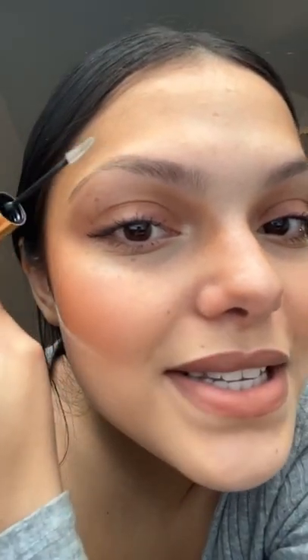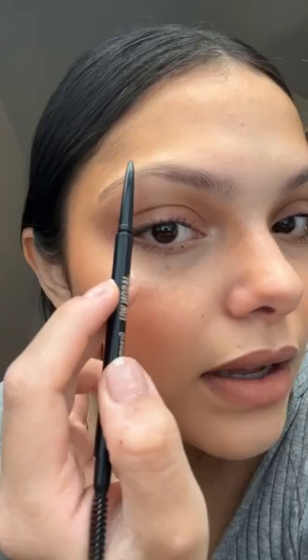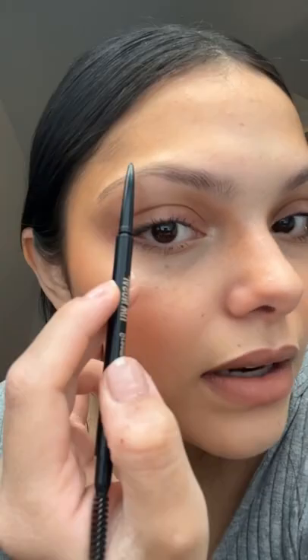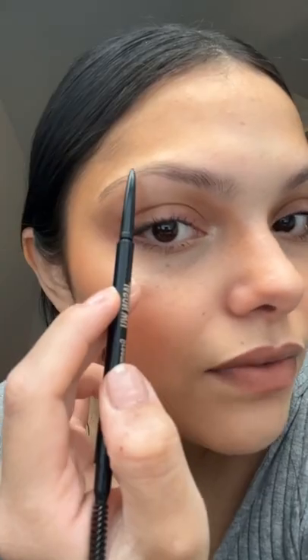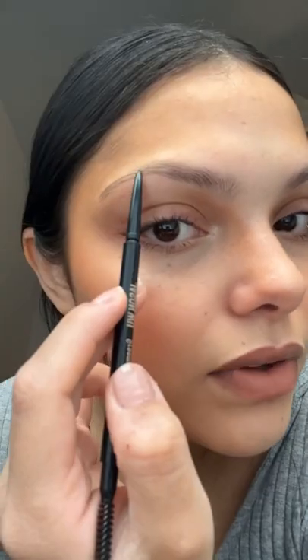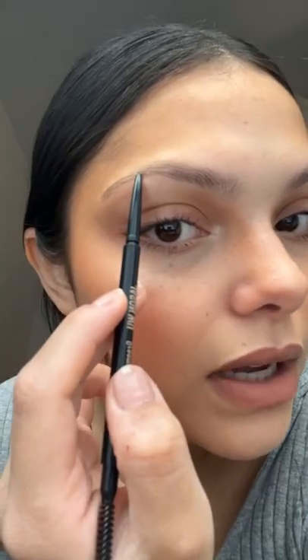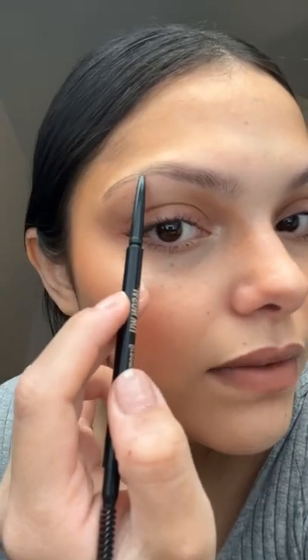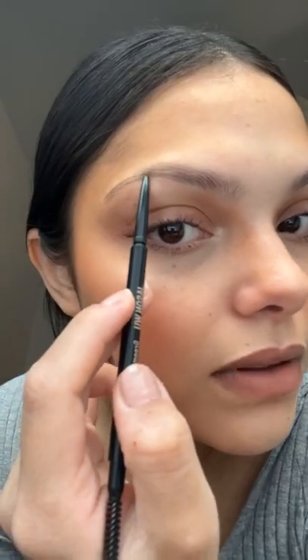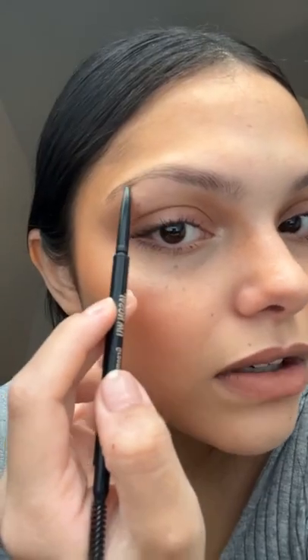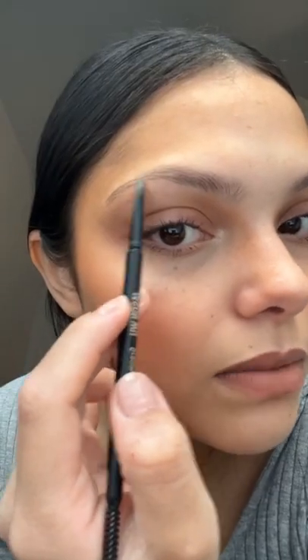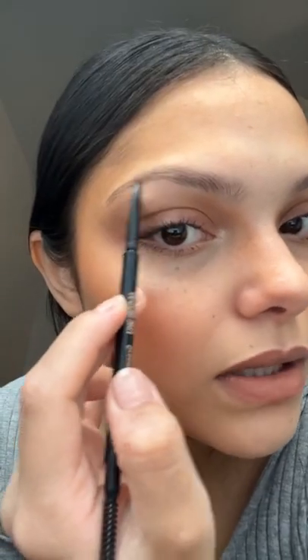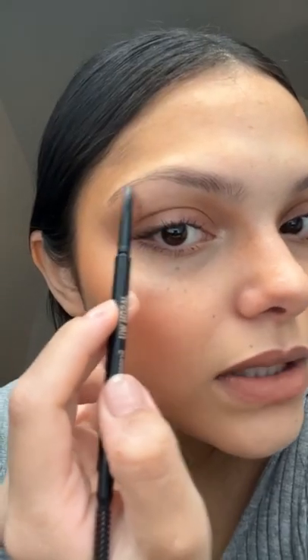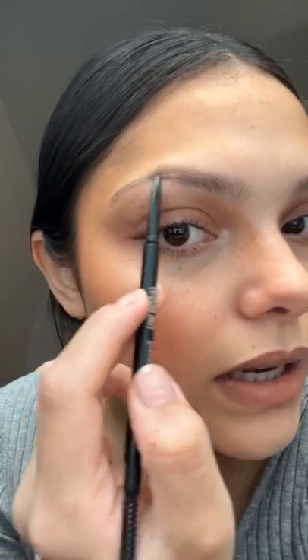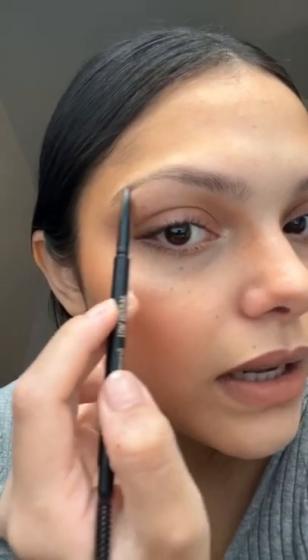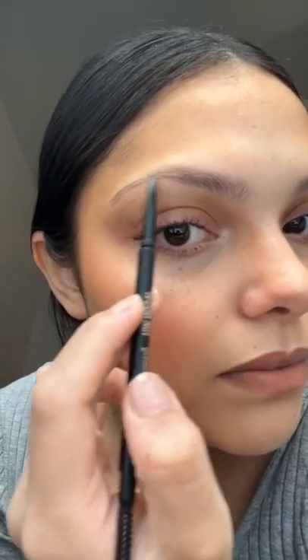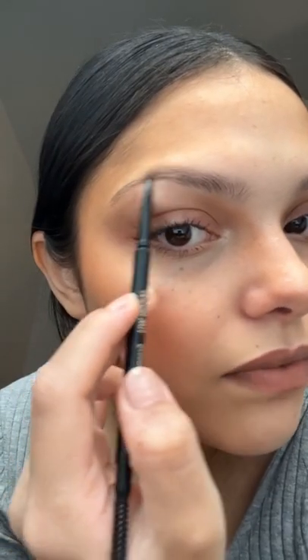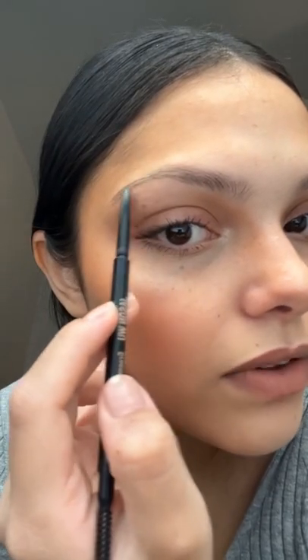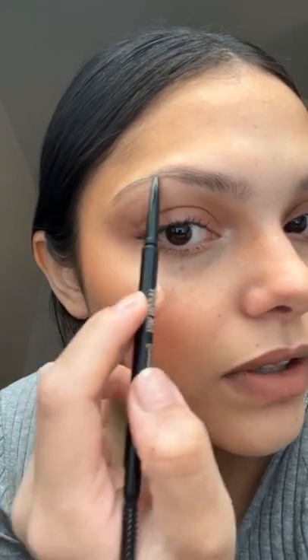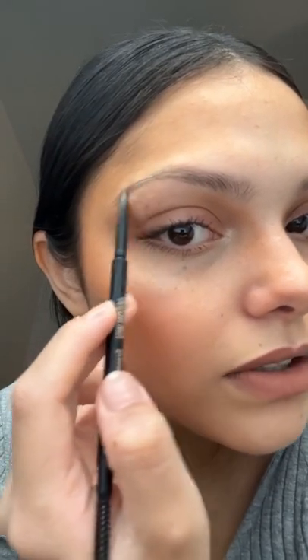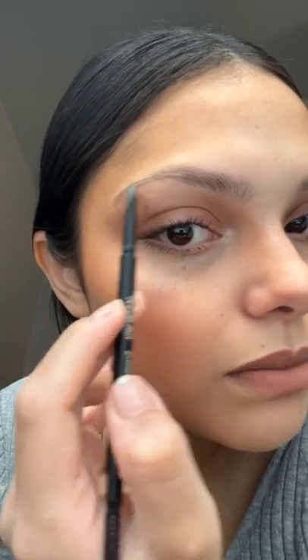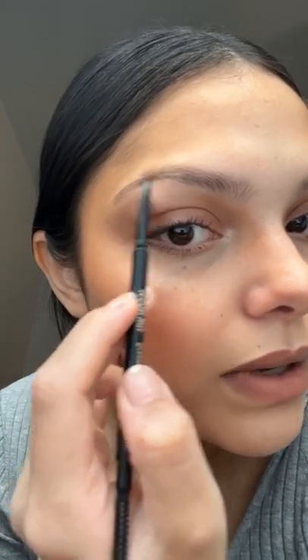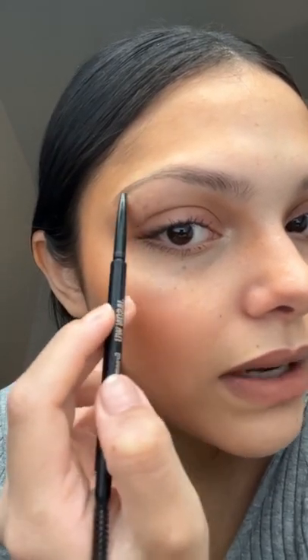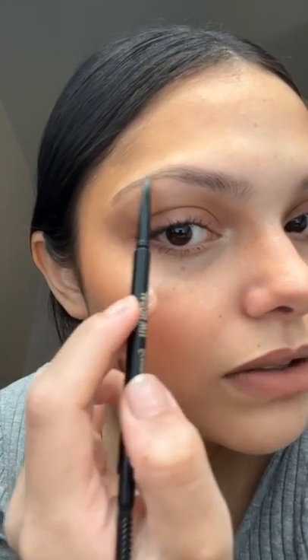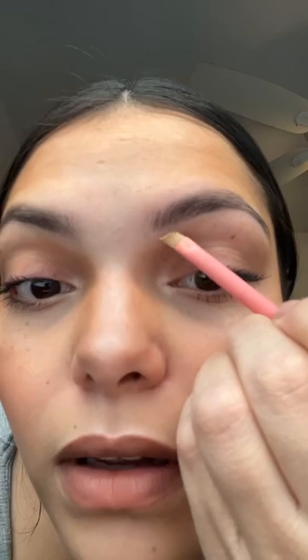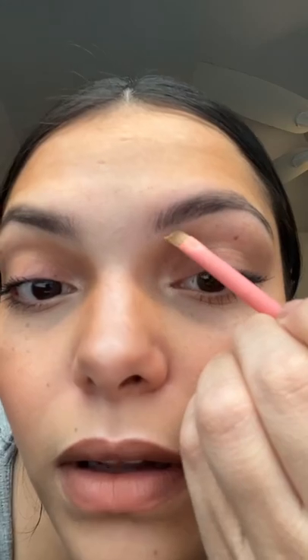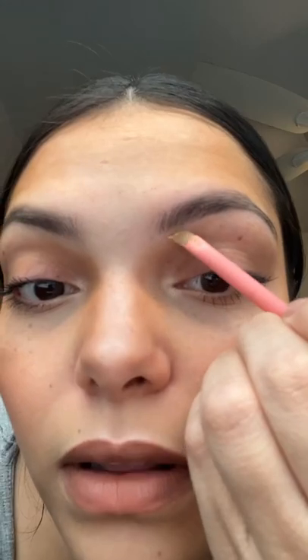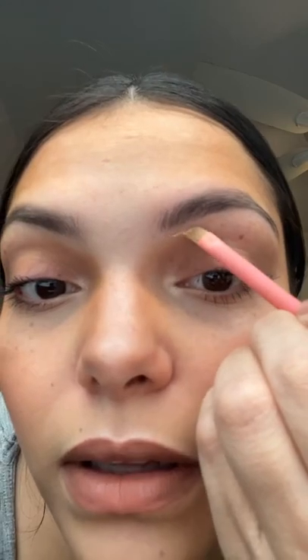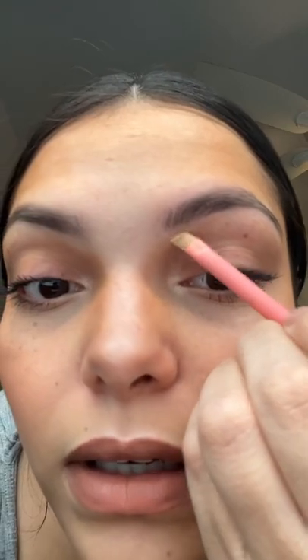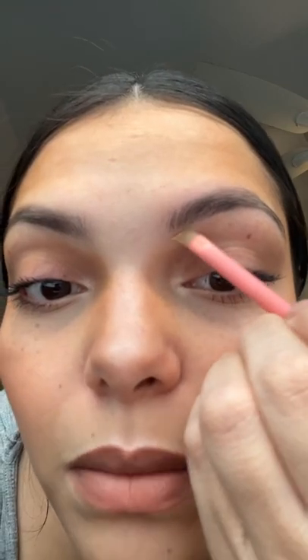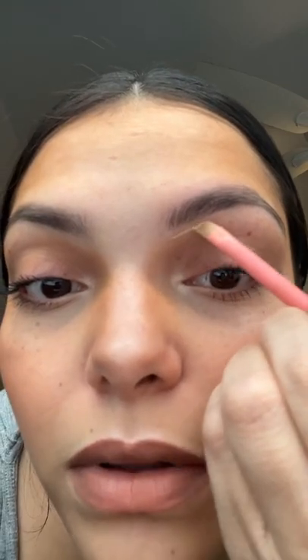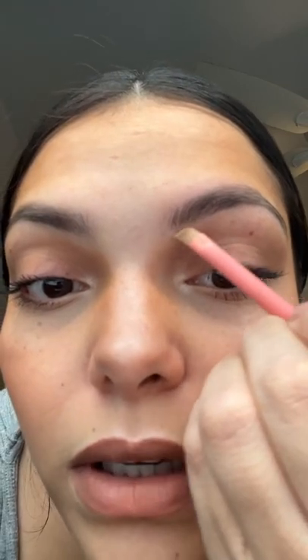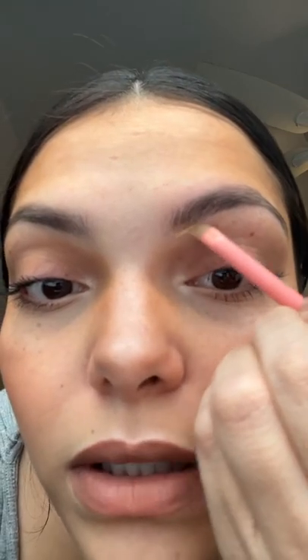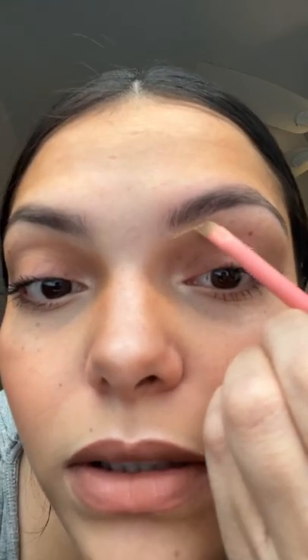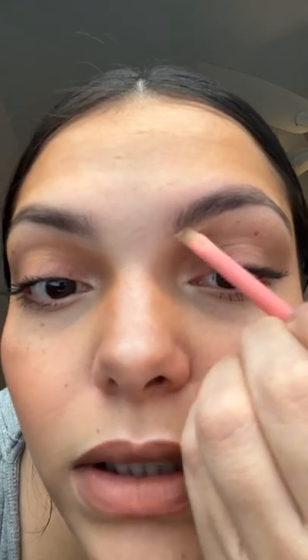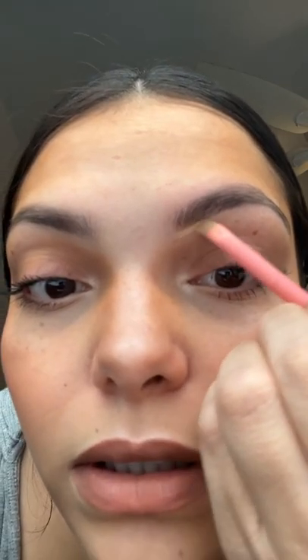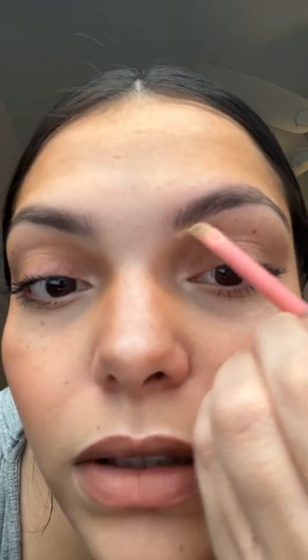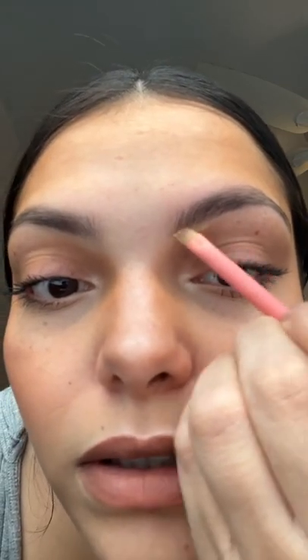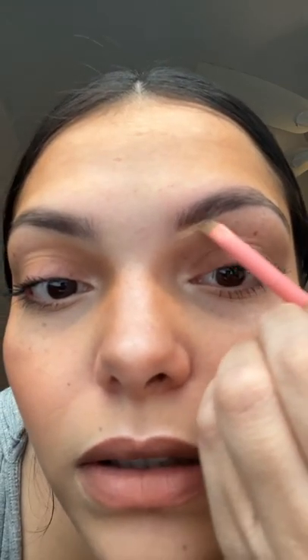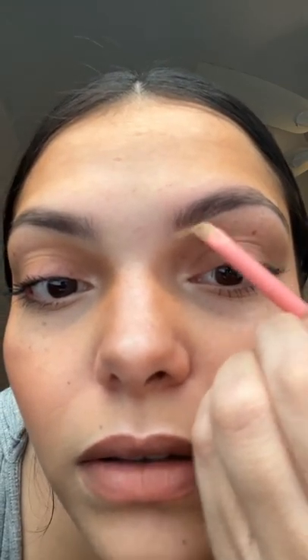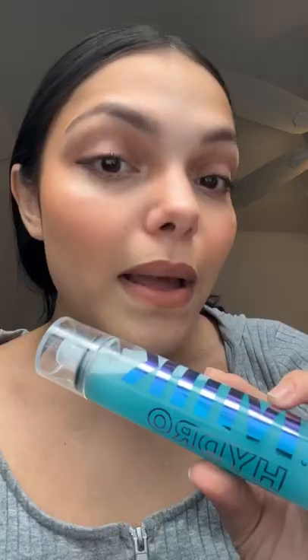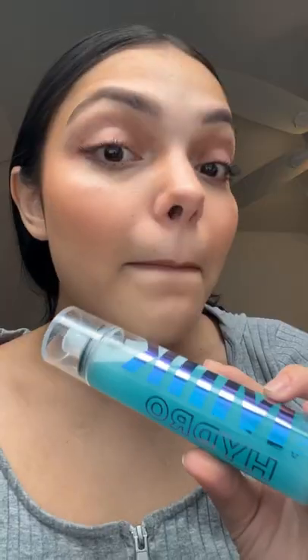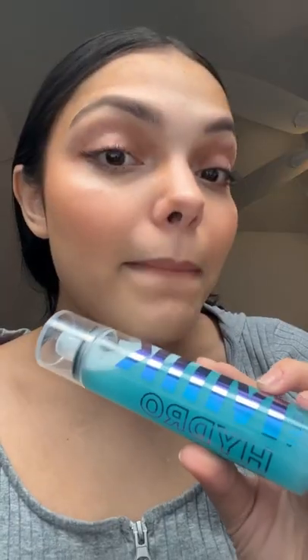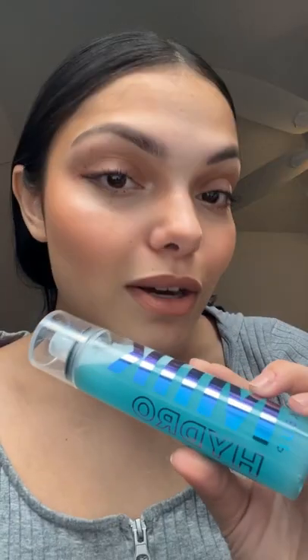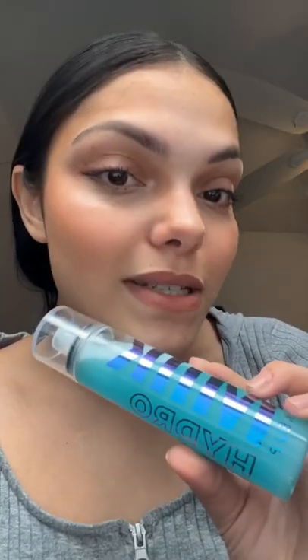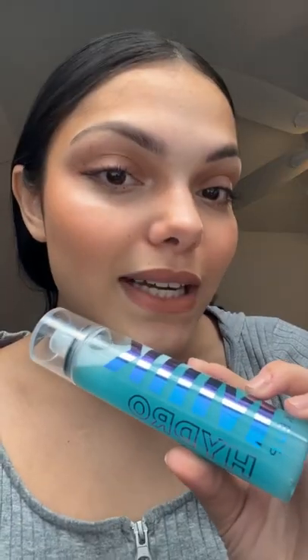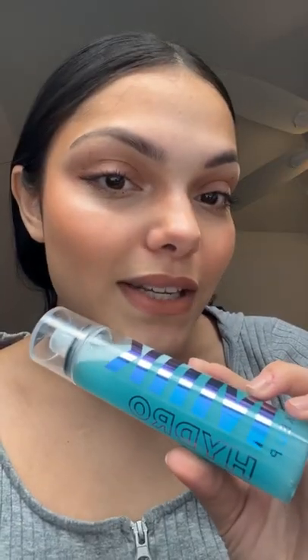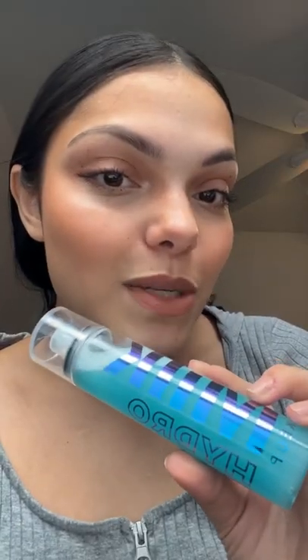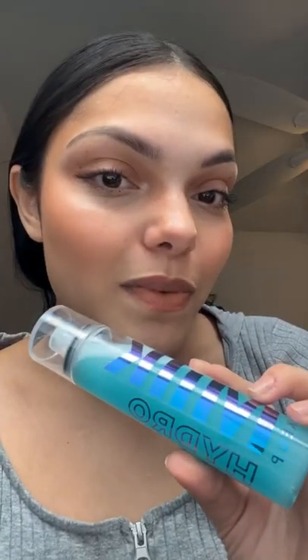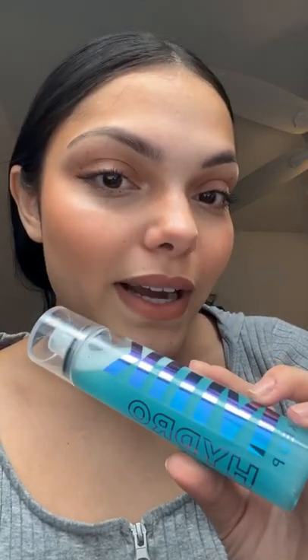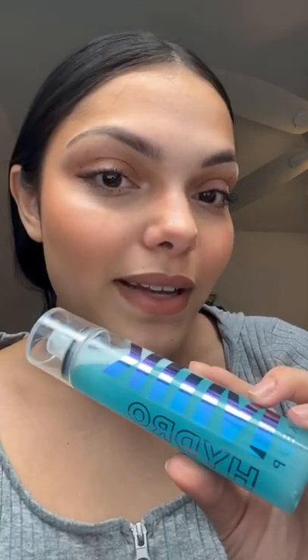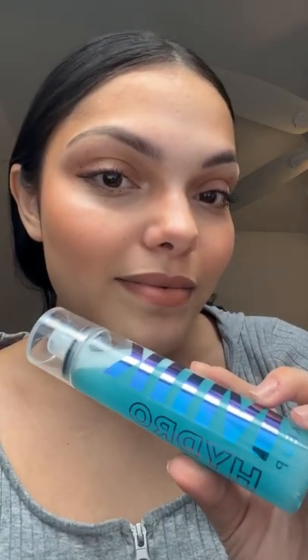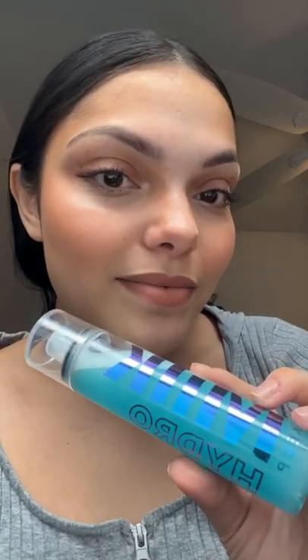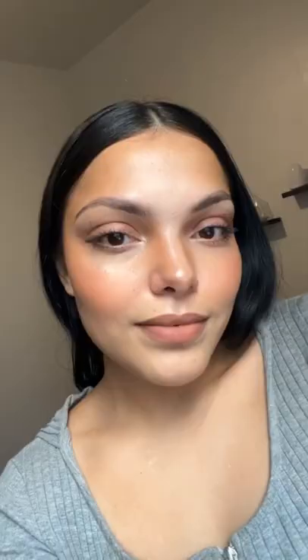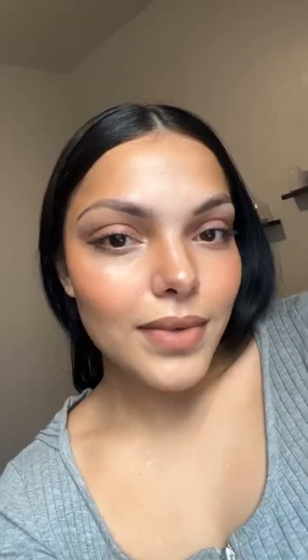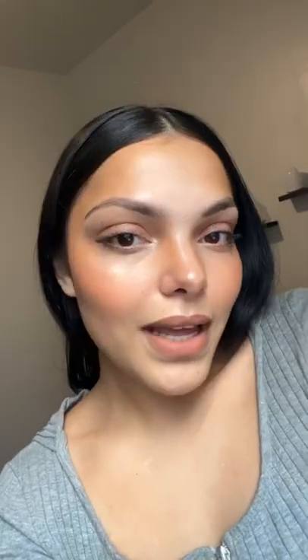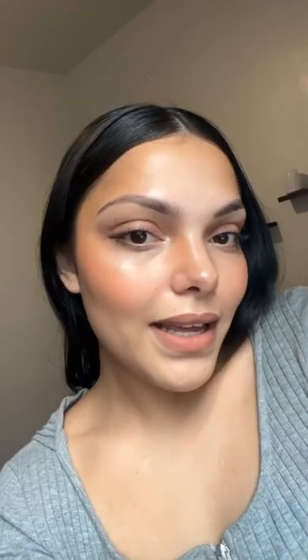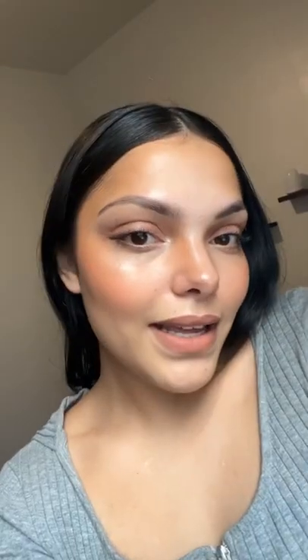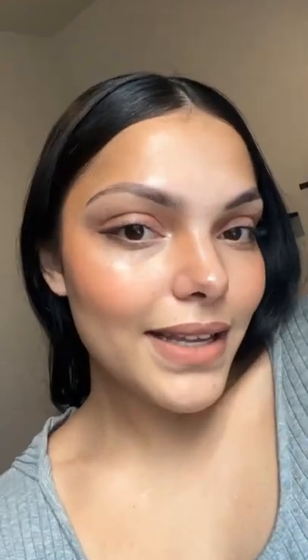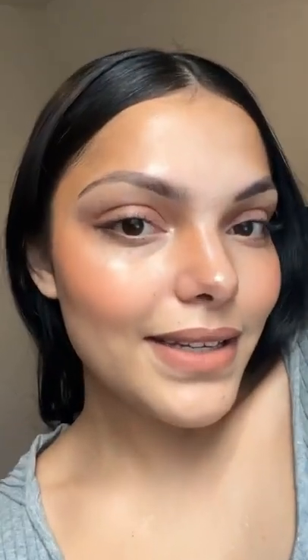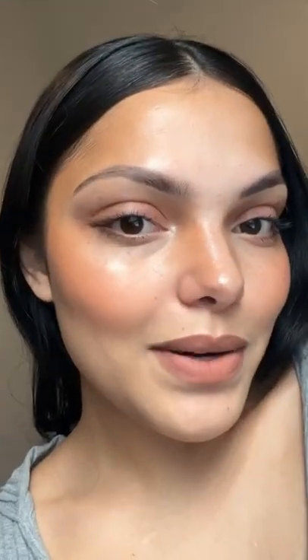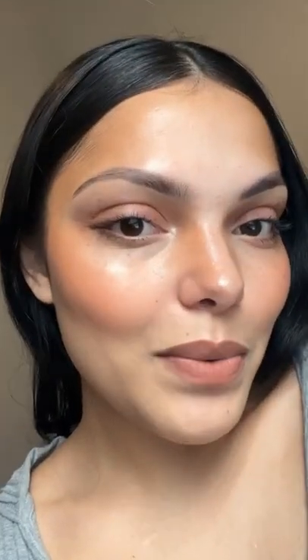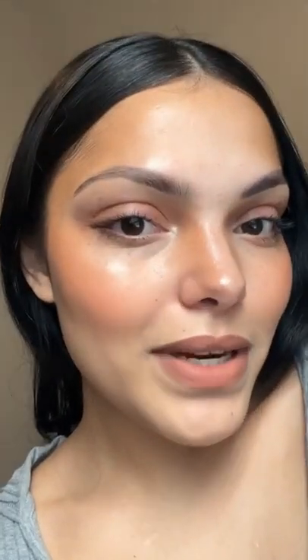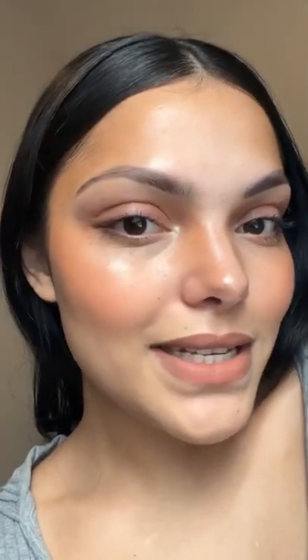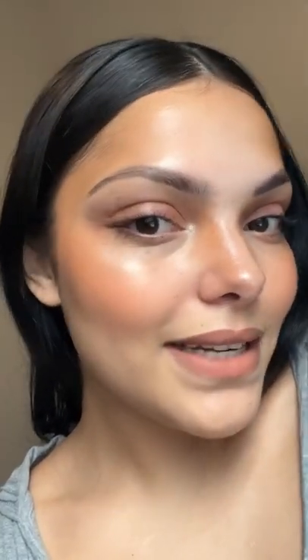Wonder Beauty brow gel, of course. And if you have a little bit of time, fill in your brows and clean up with concealer, Milk setting spray — and we're done.